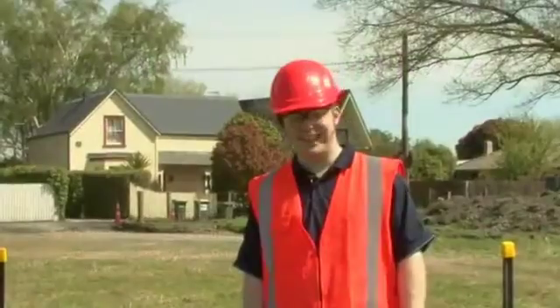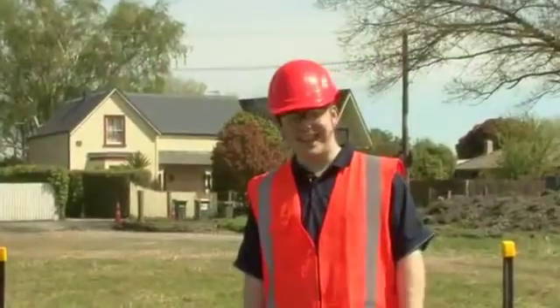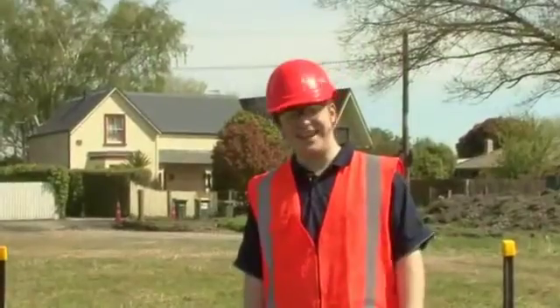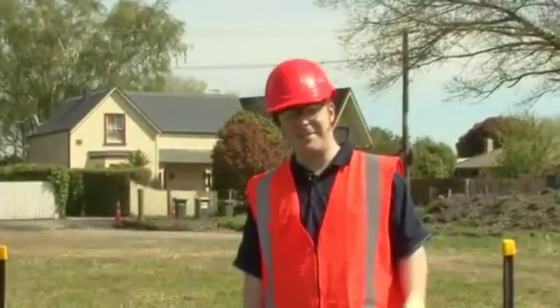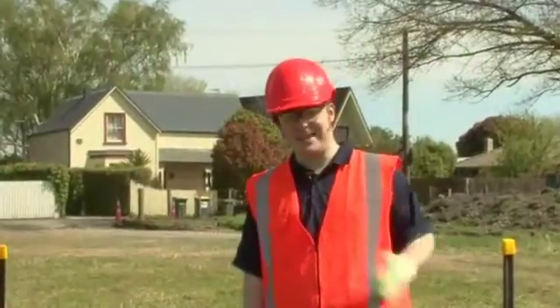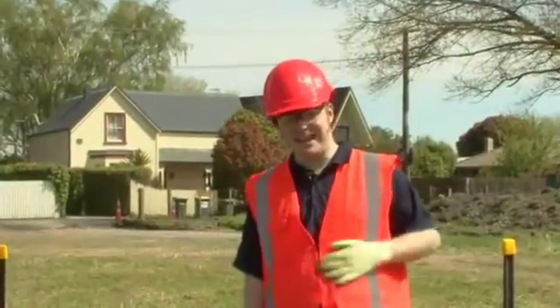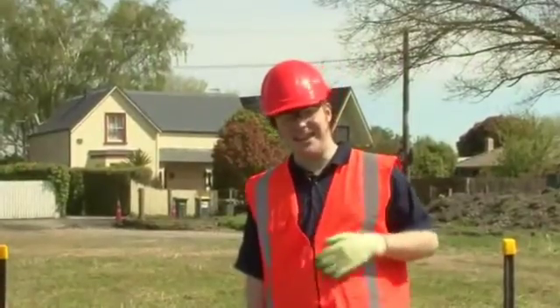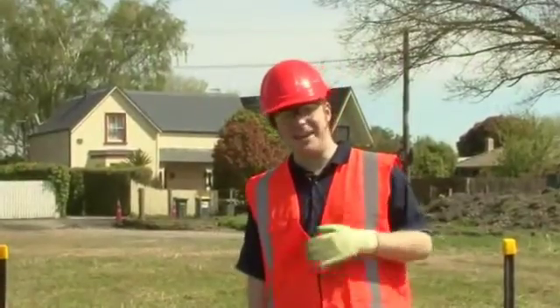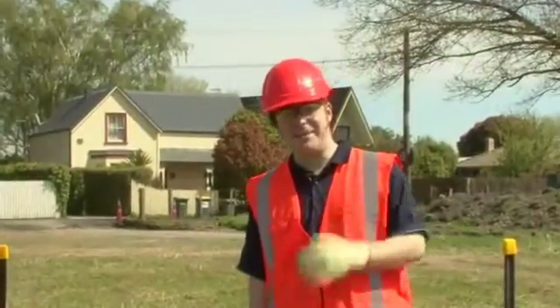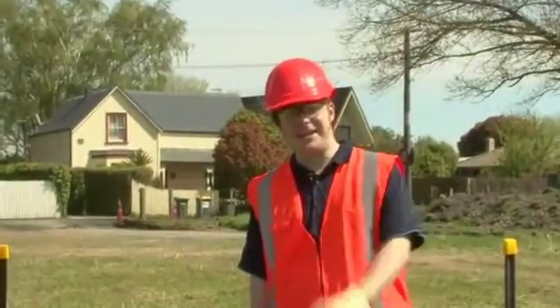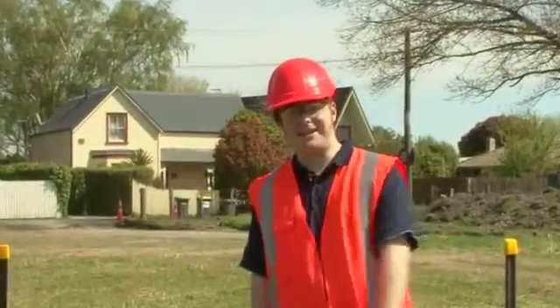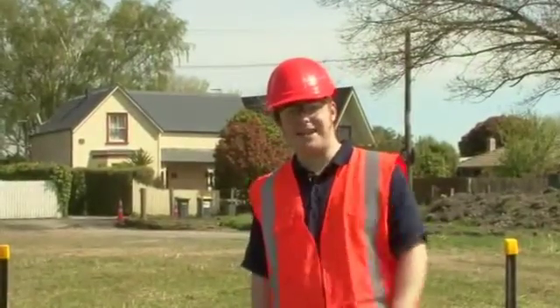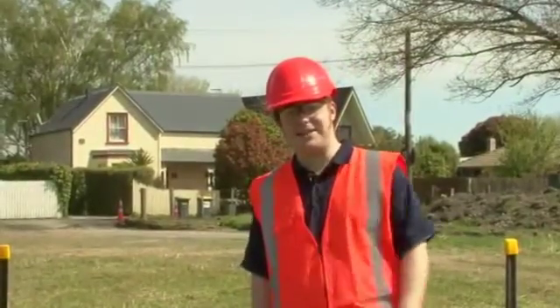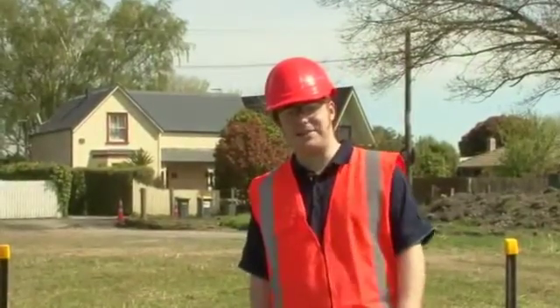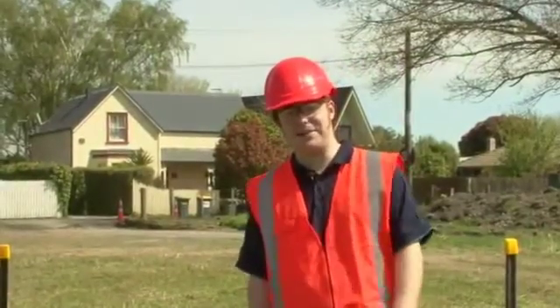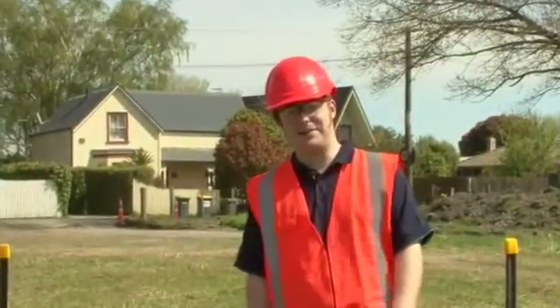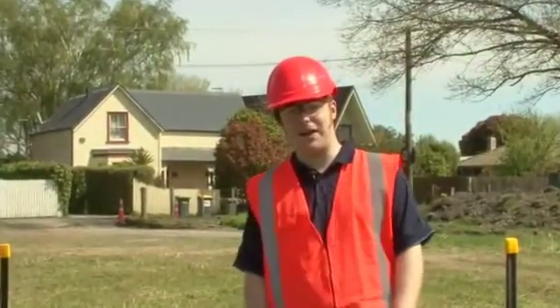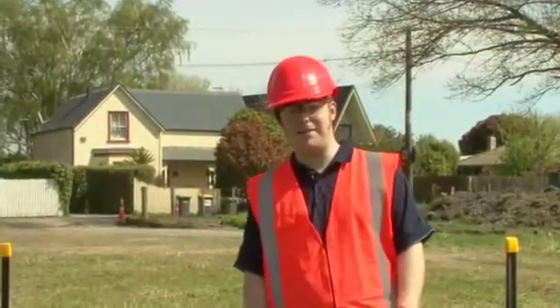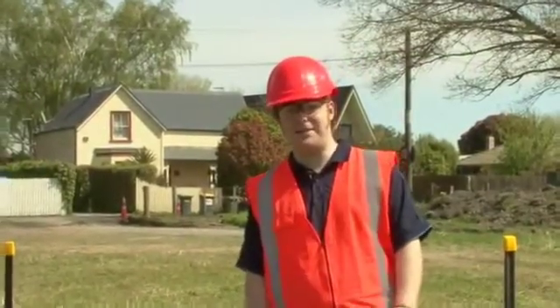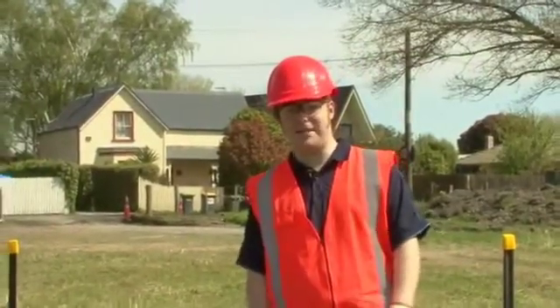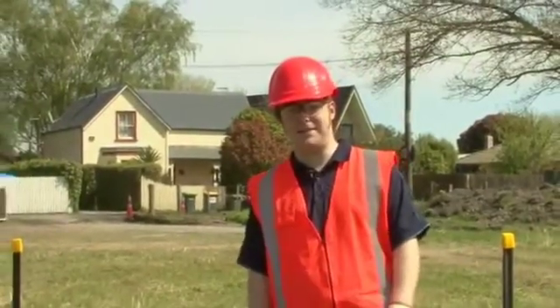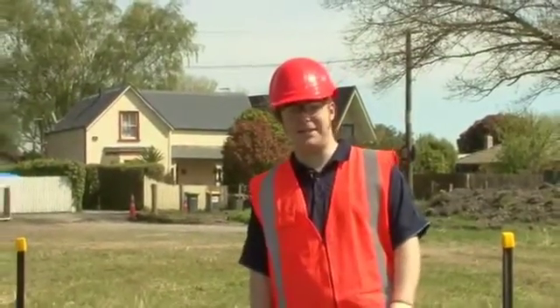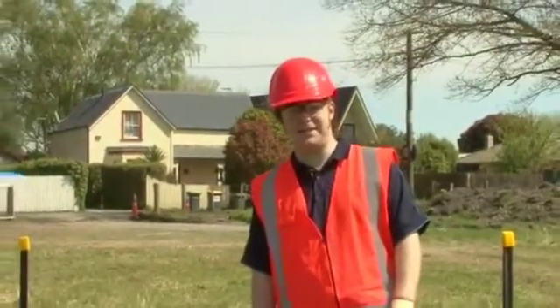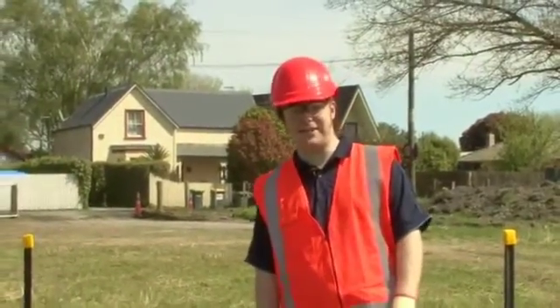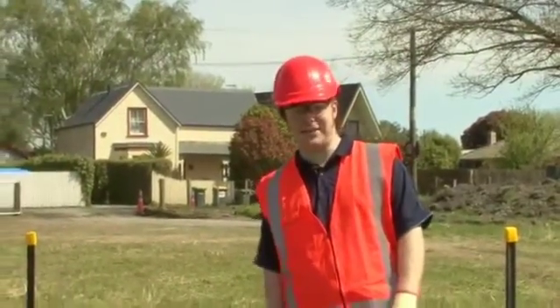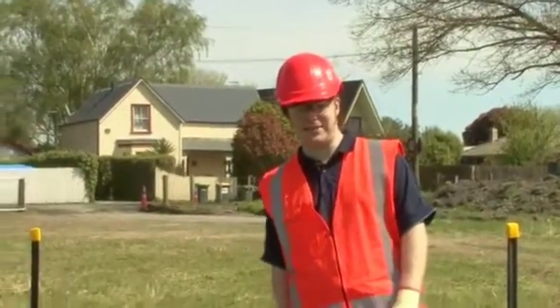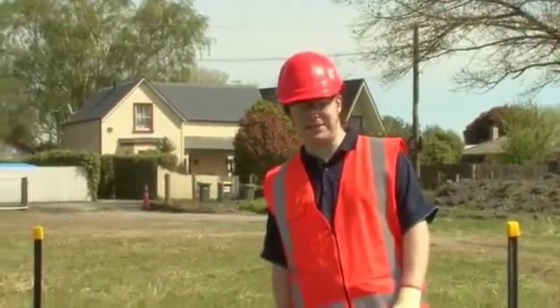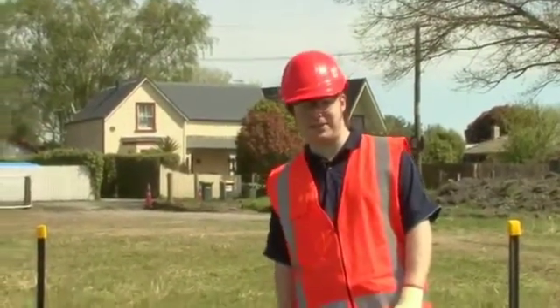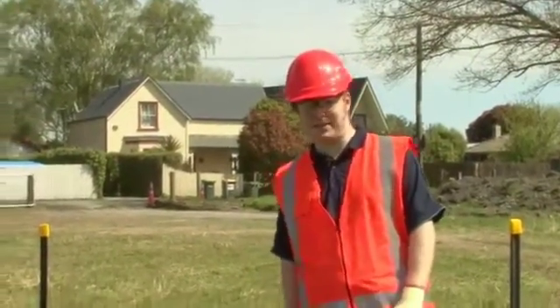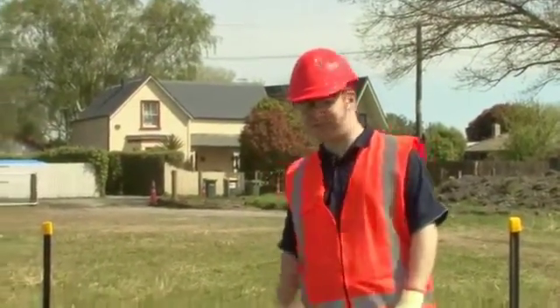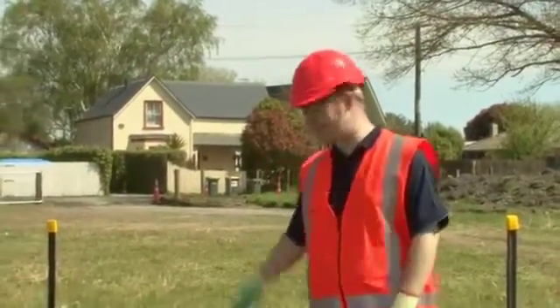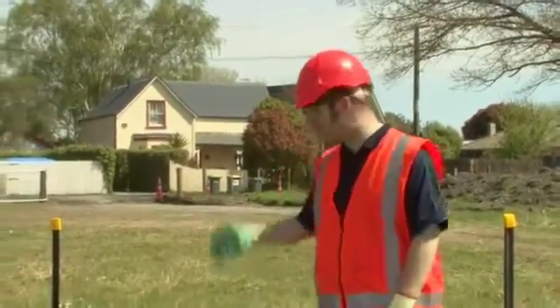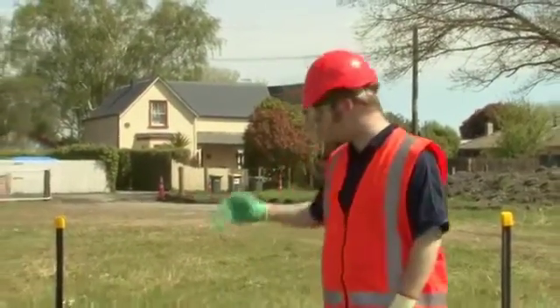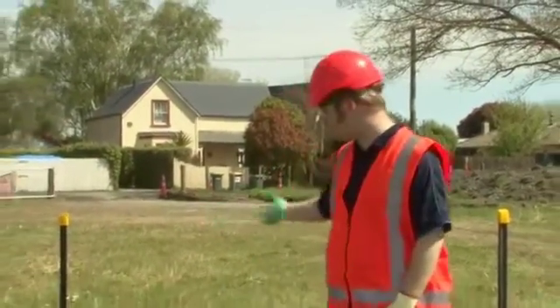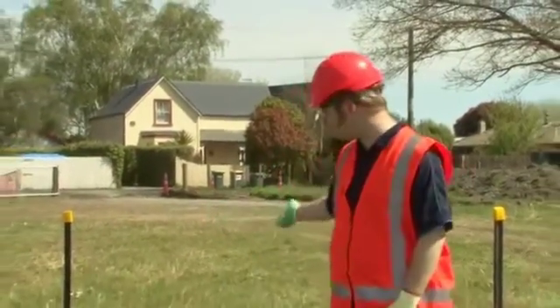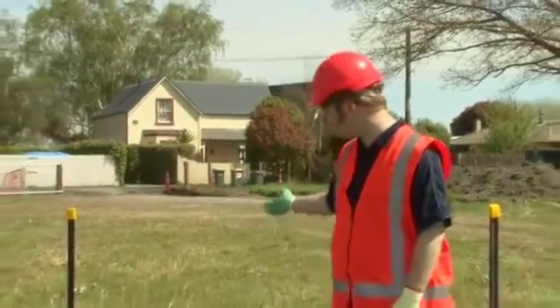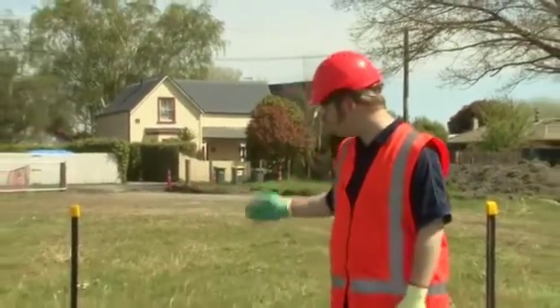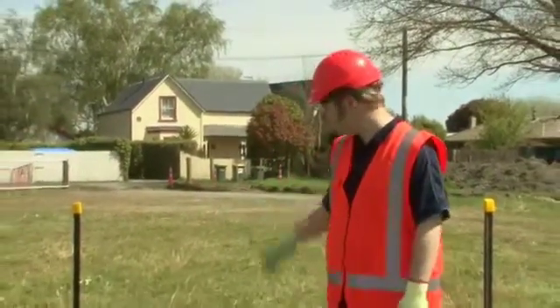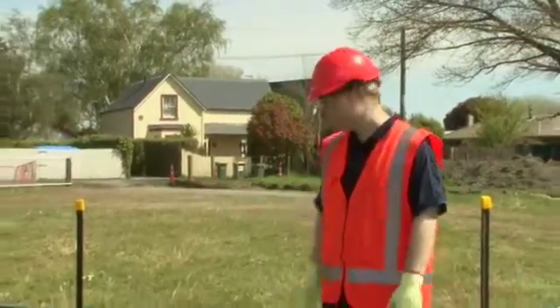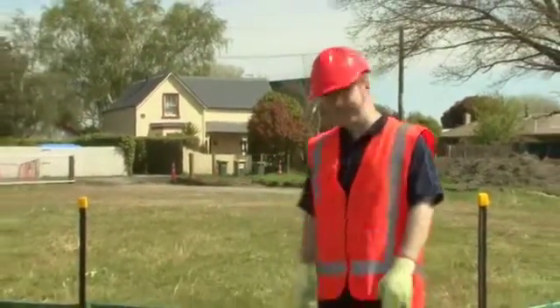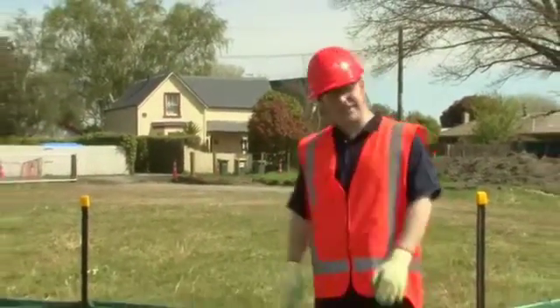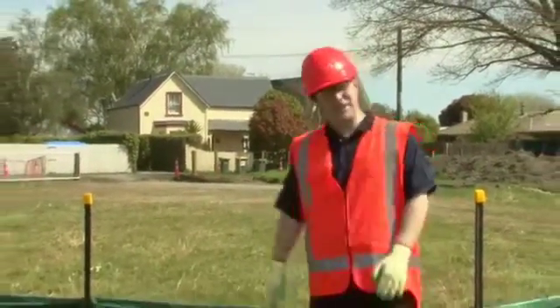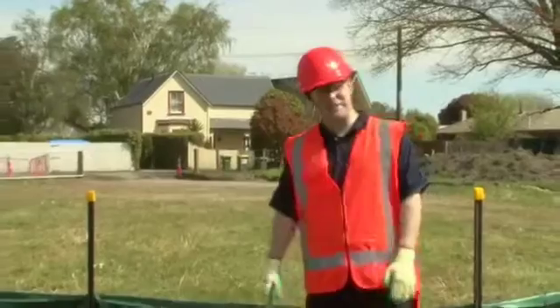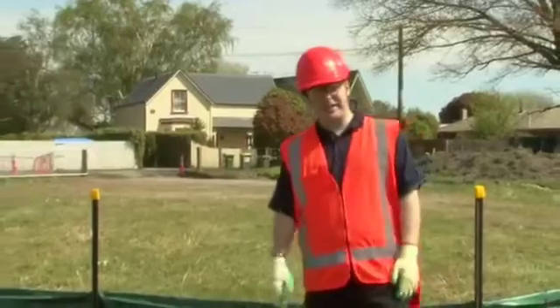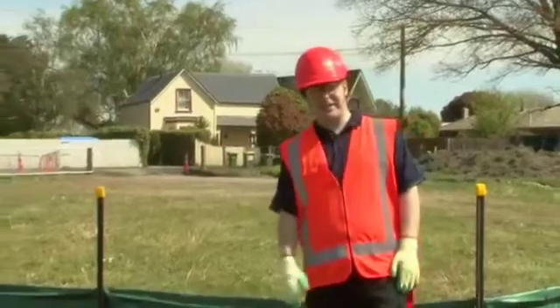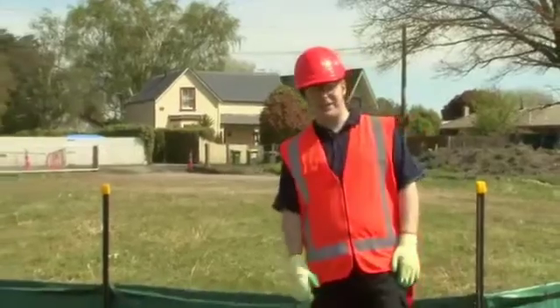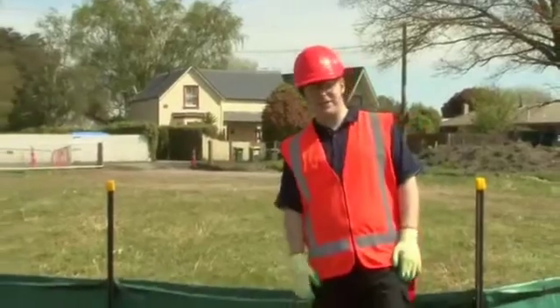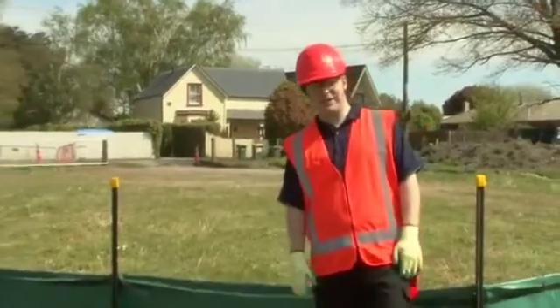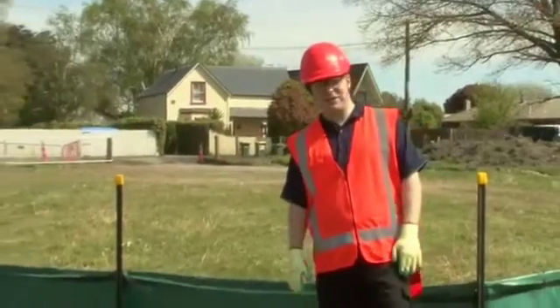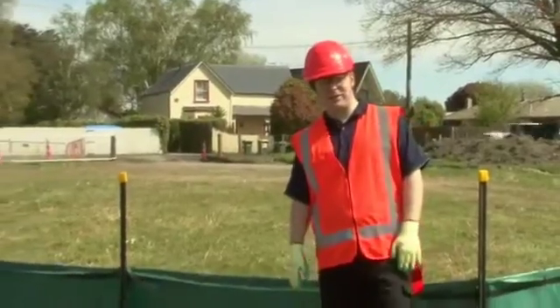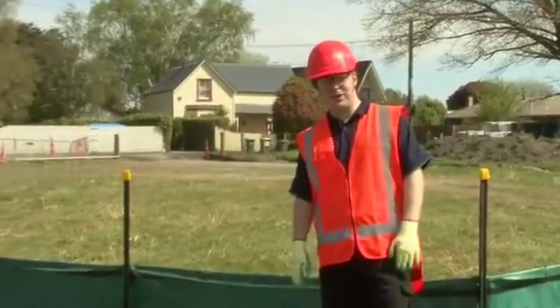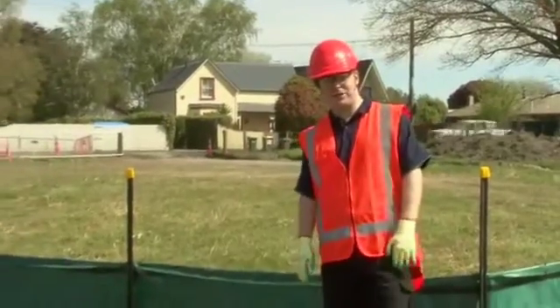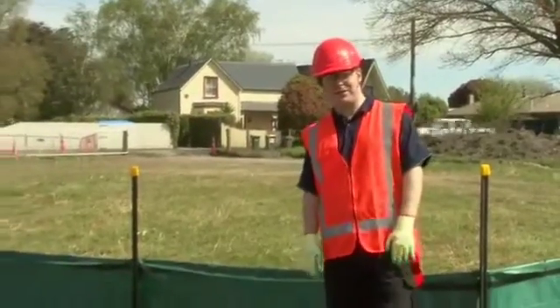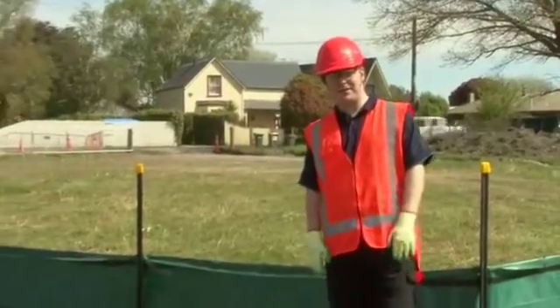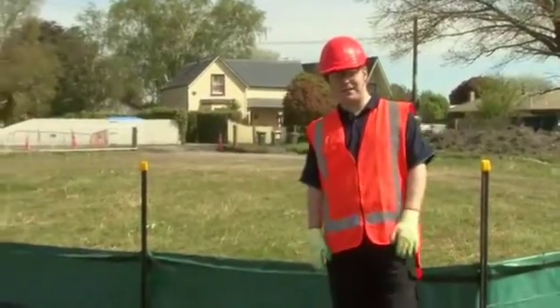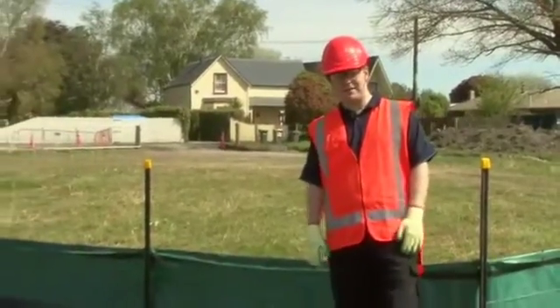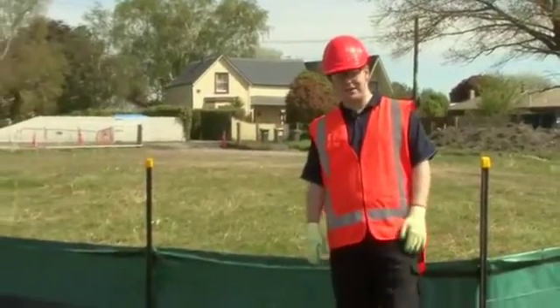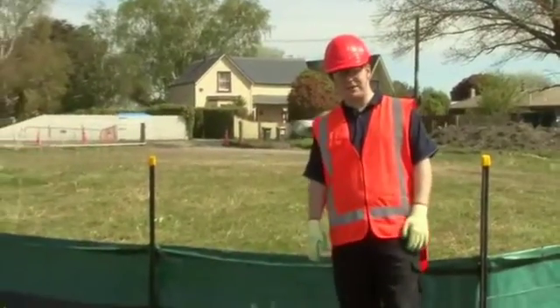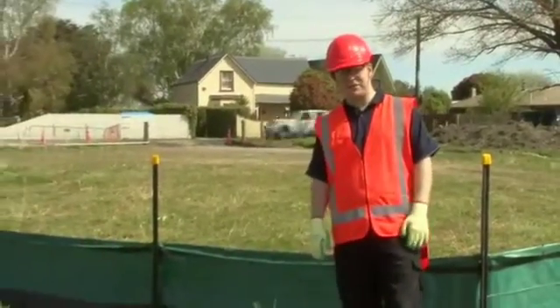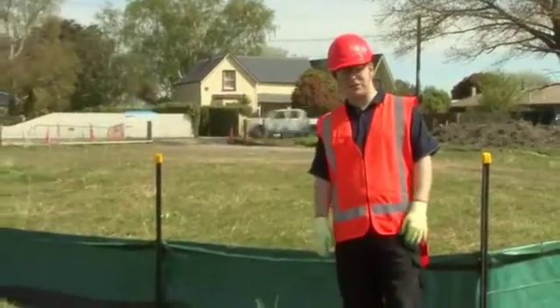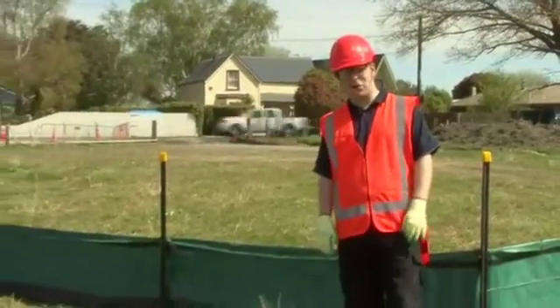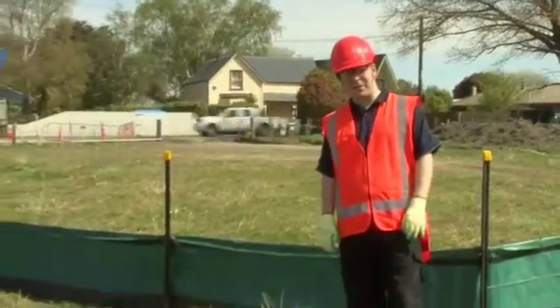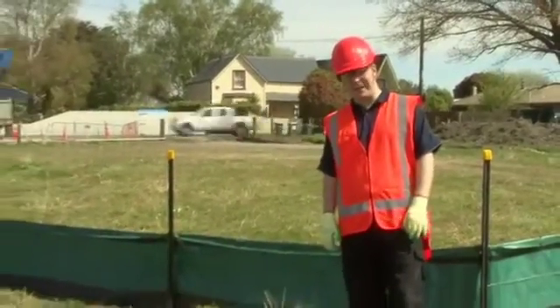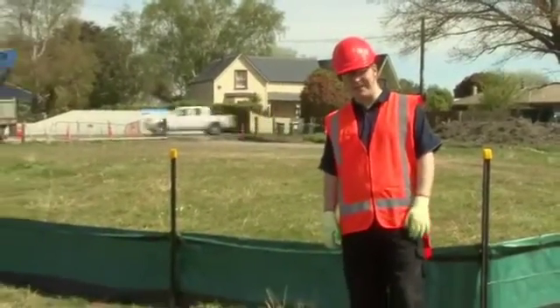G'day, I'm Danny. I'm here to take you through the five steps necessary to install a sediment fence. These should be included in your erosion and sediment control plan.